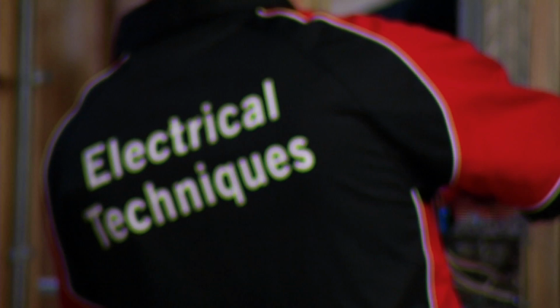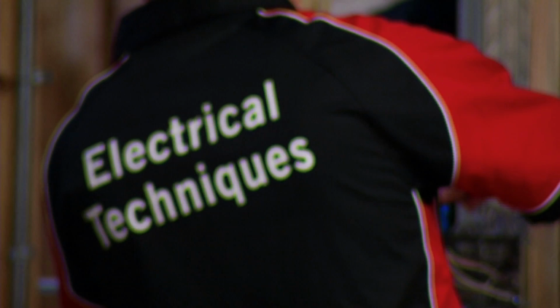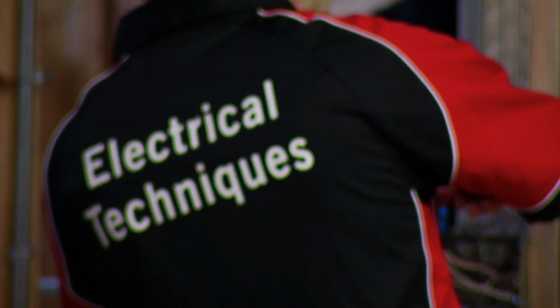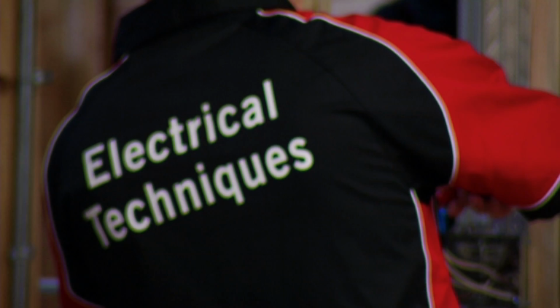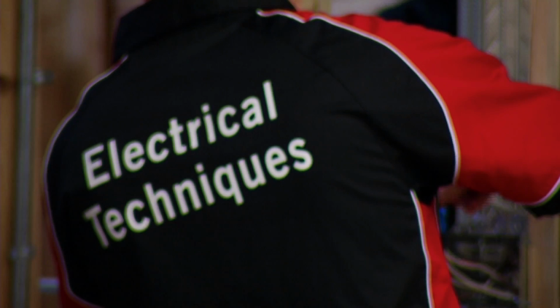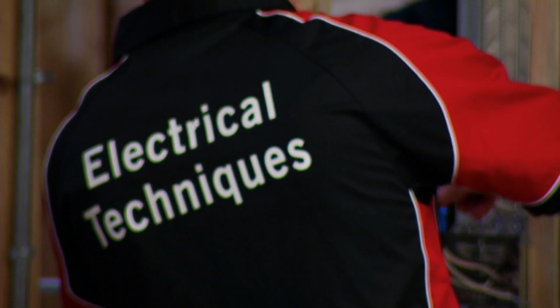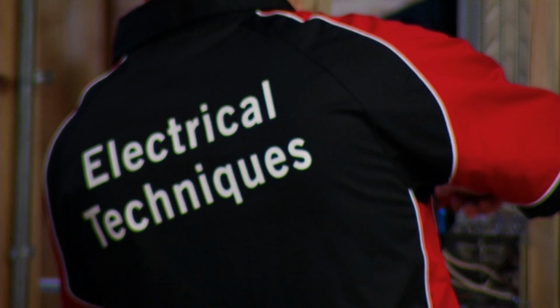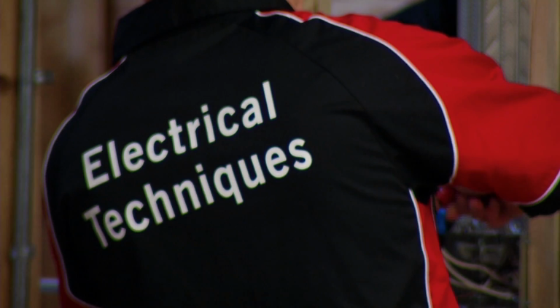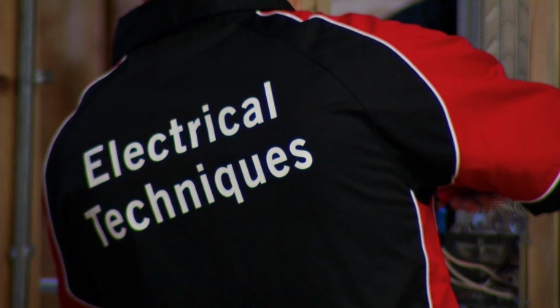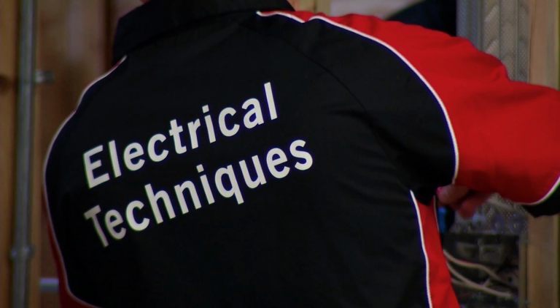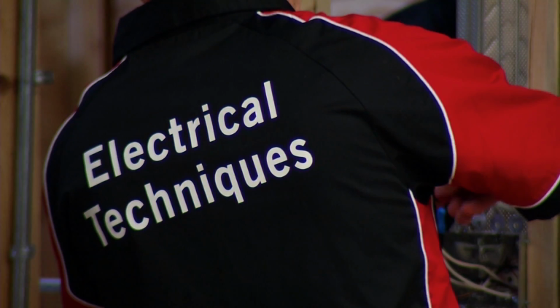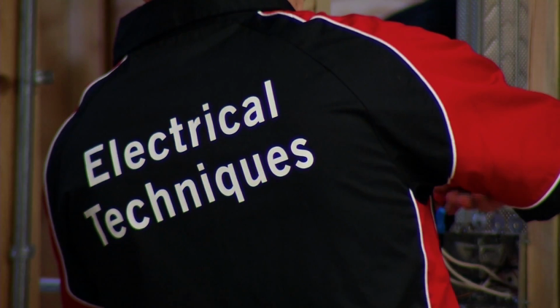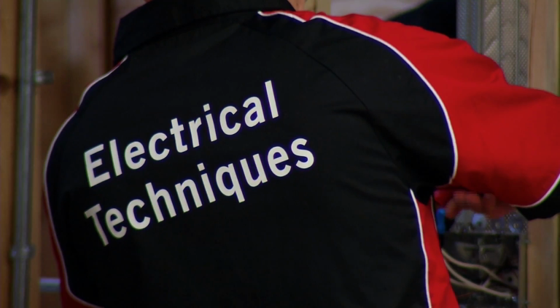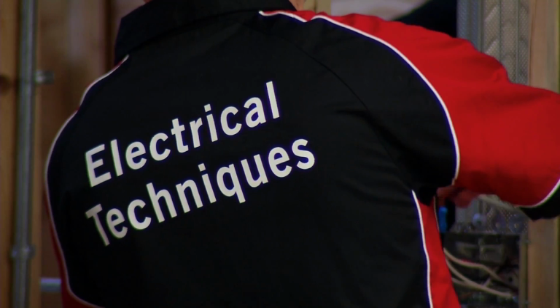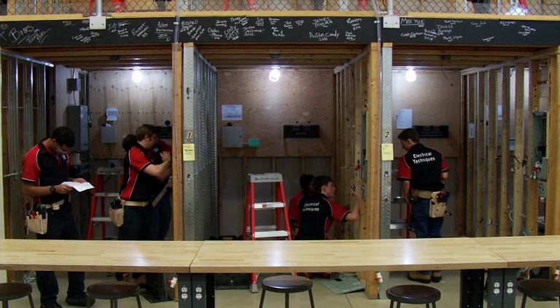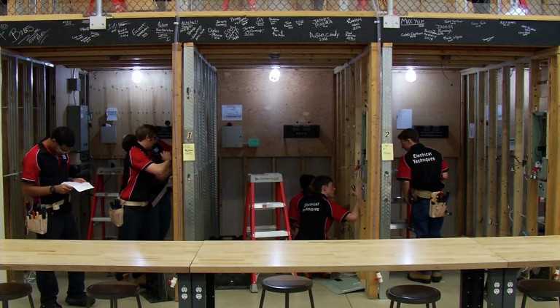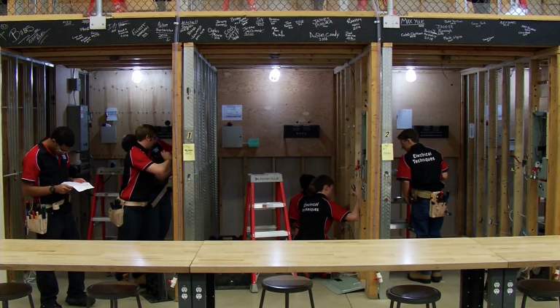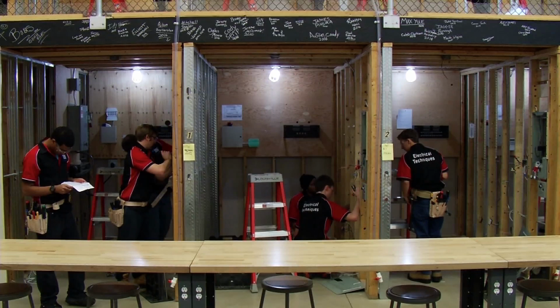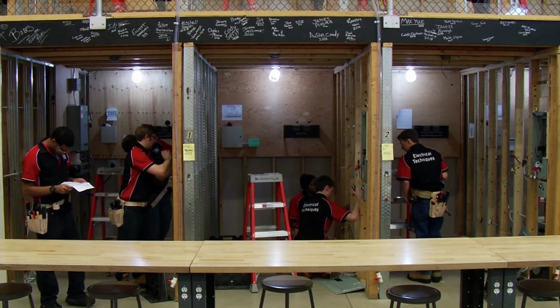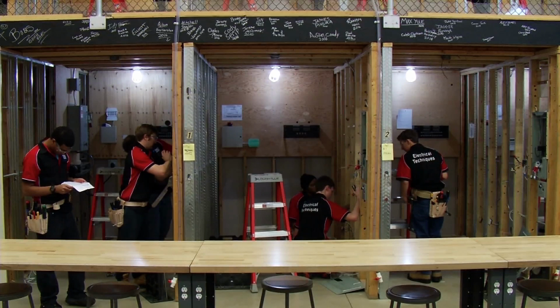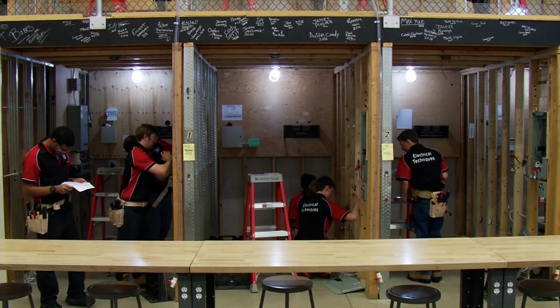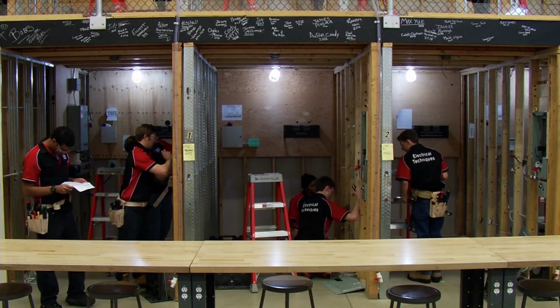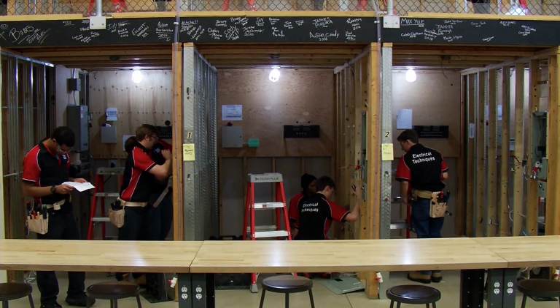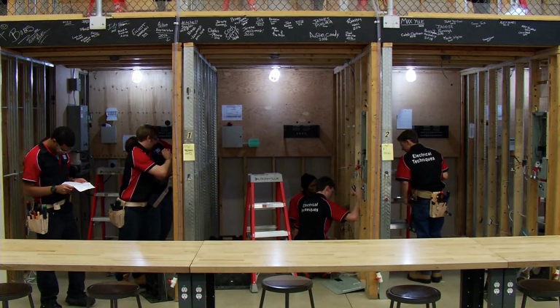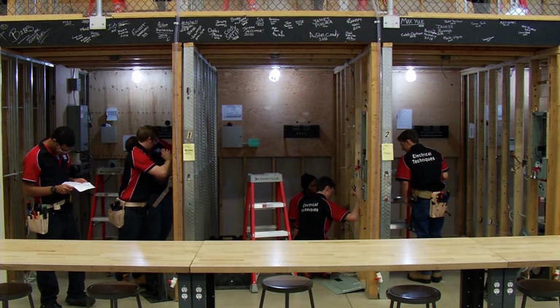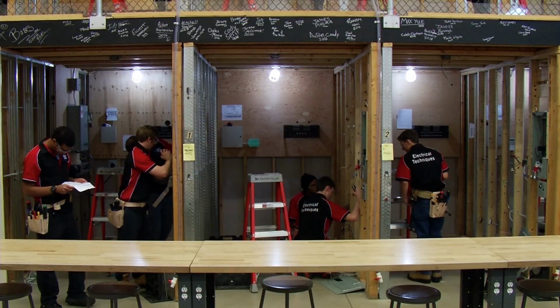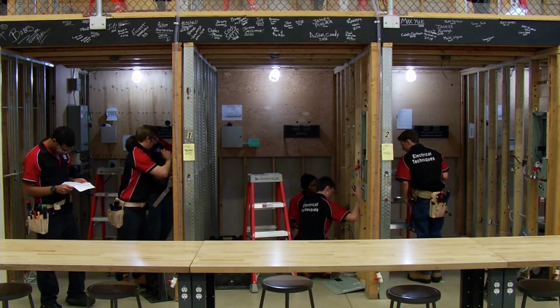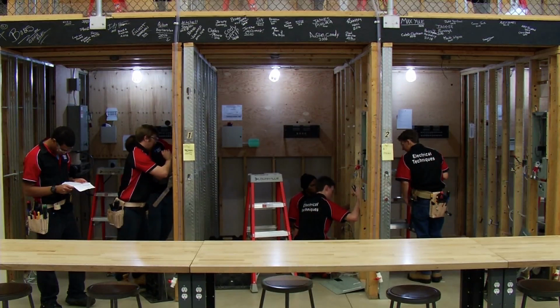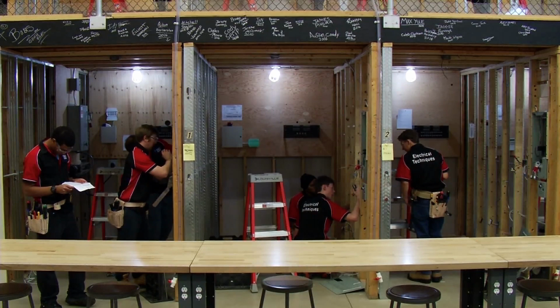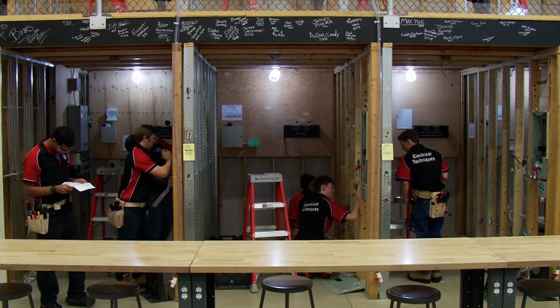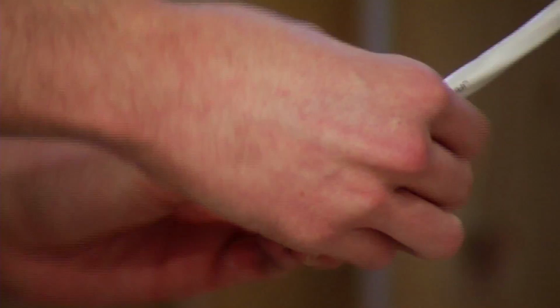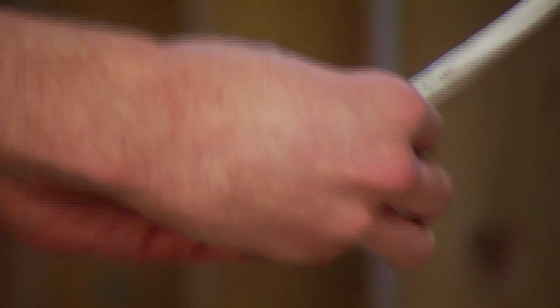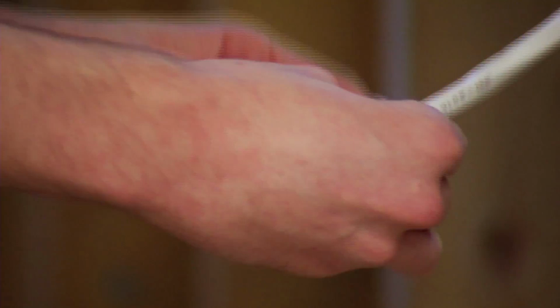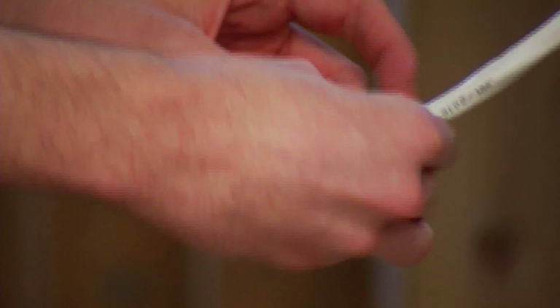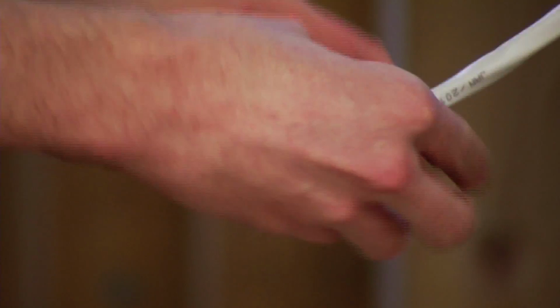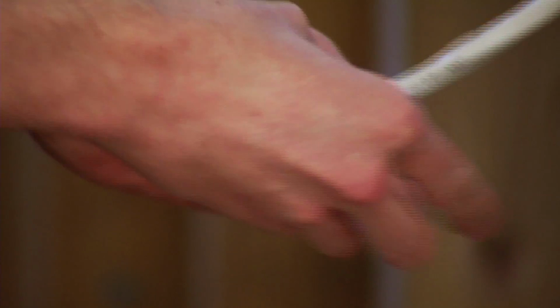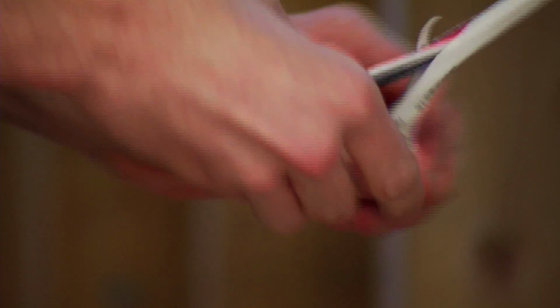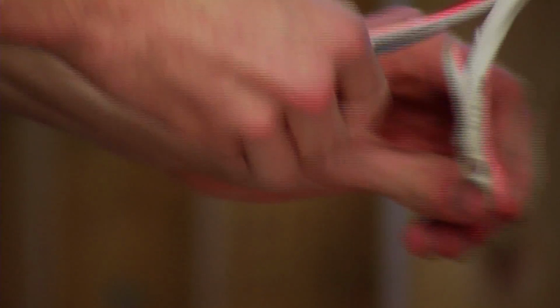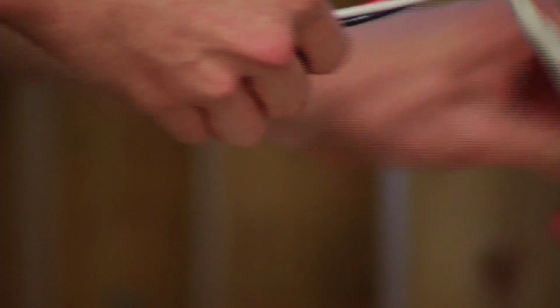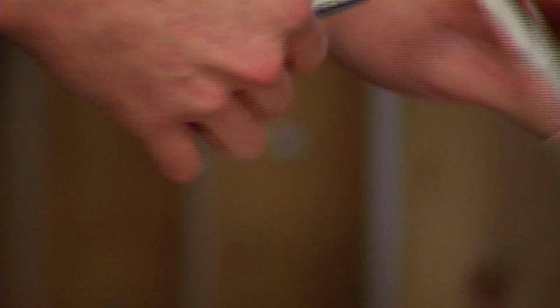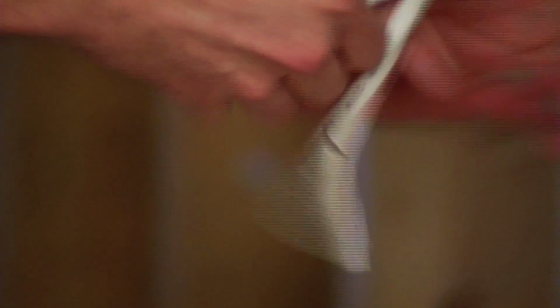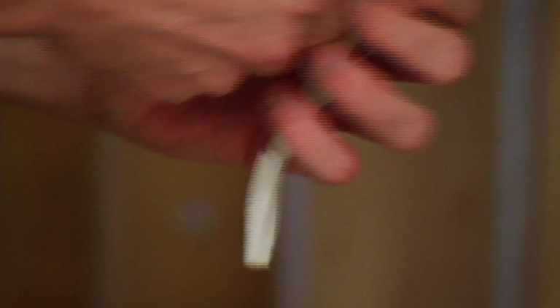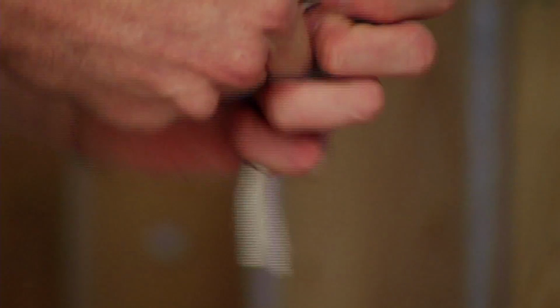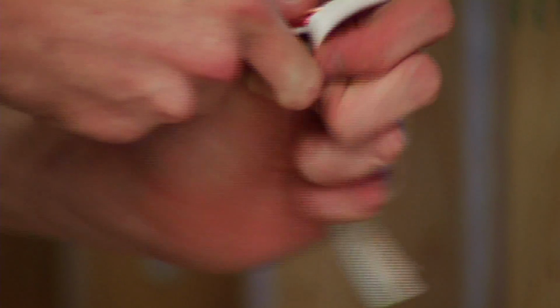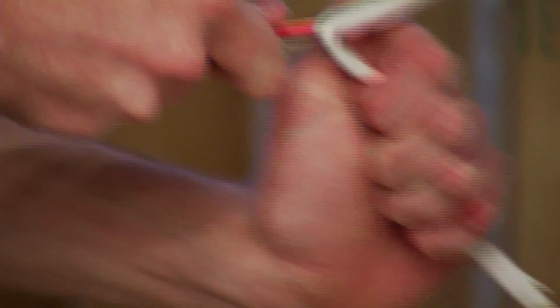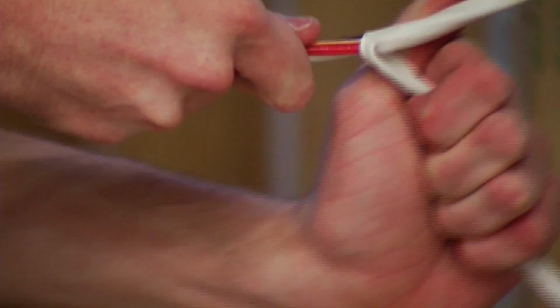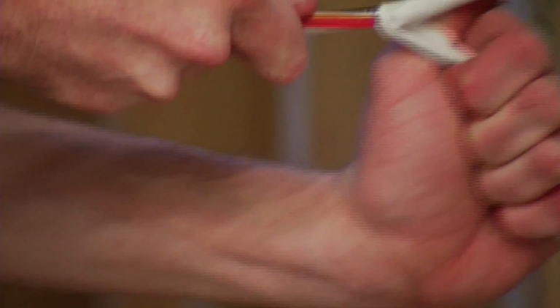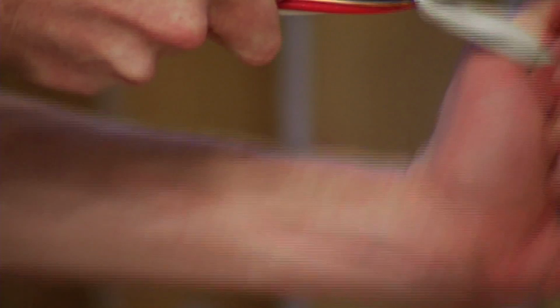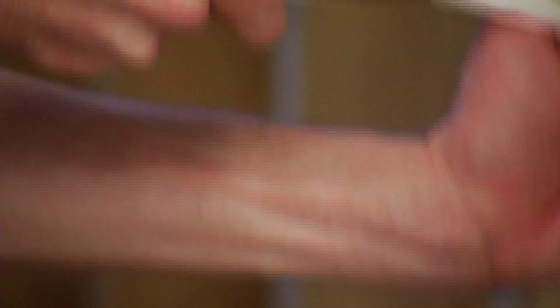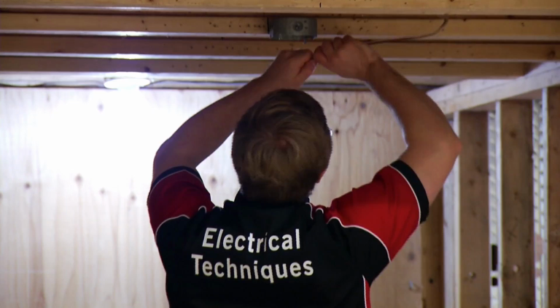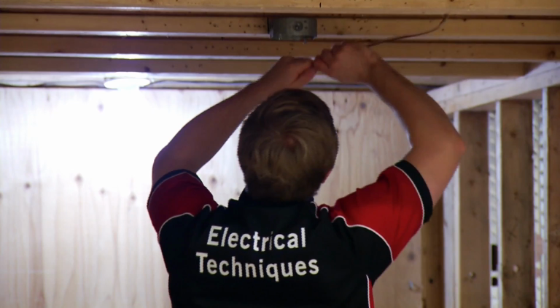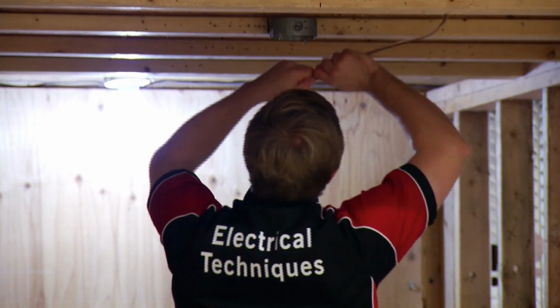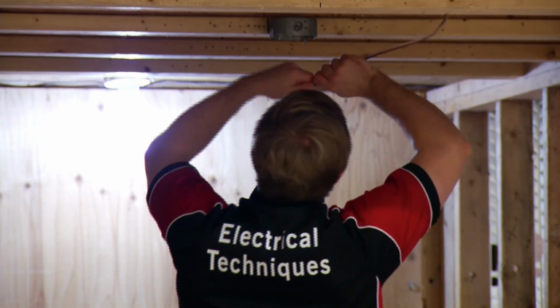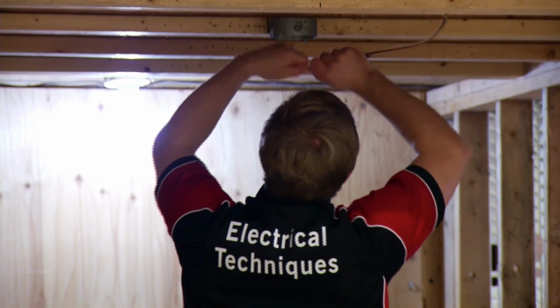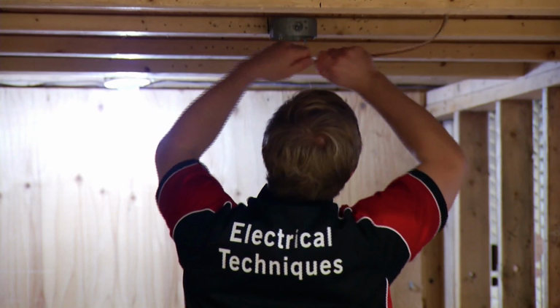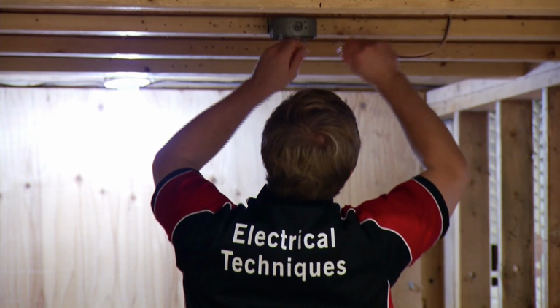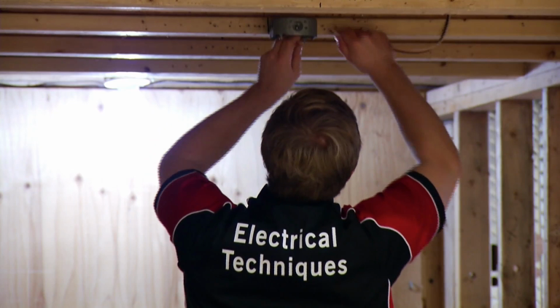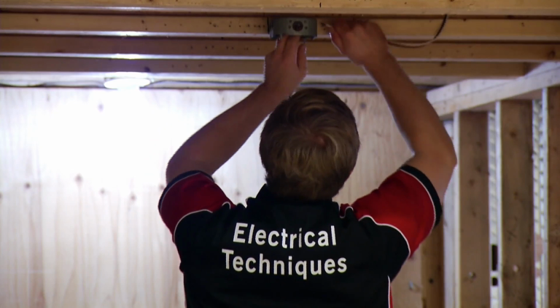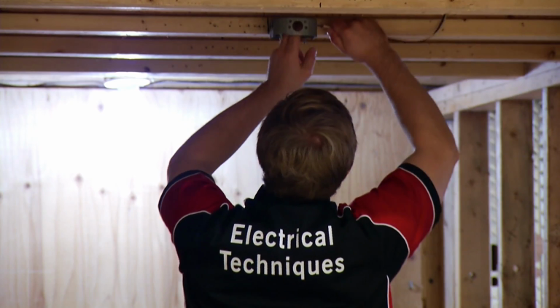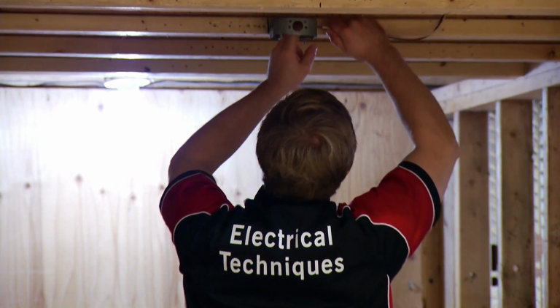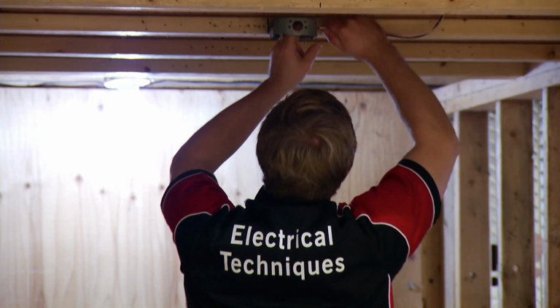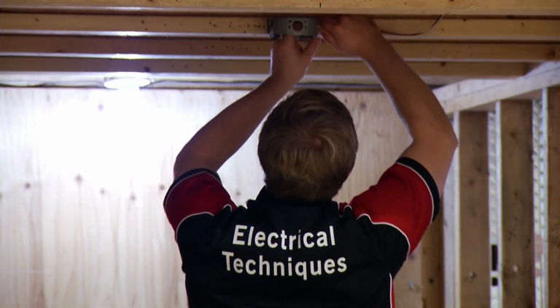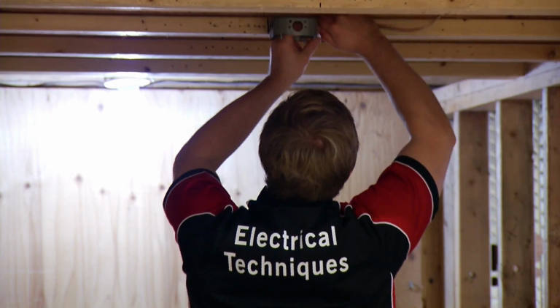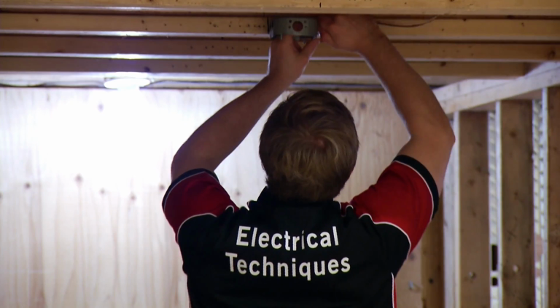The Electrical Techniques Program is a one-year certificate program that gives students hands-on and employability skills.